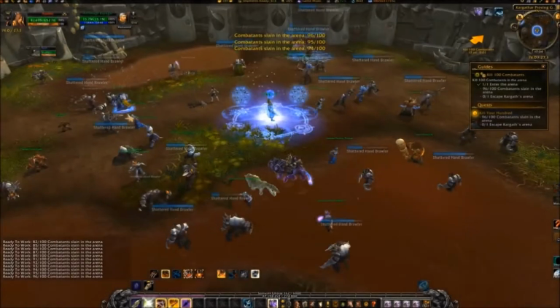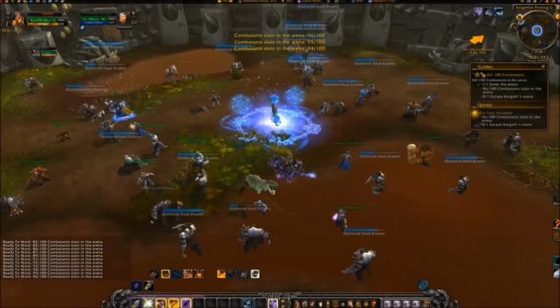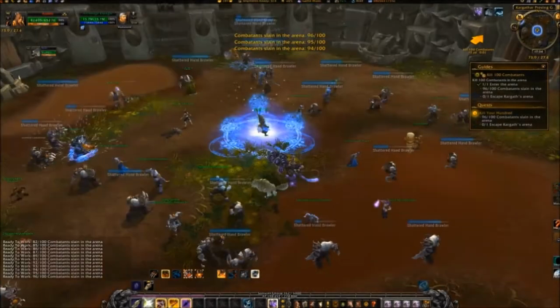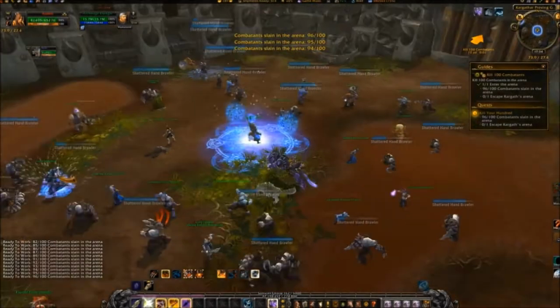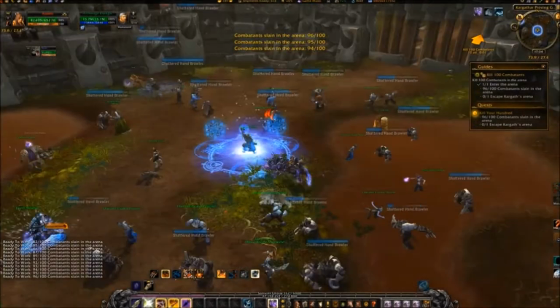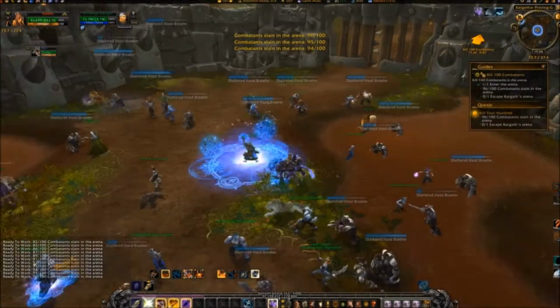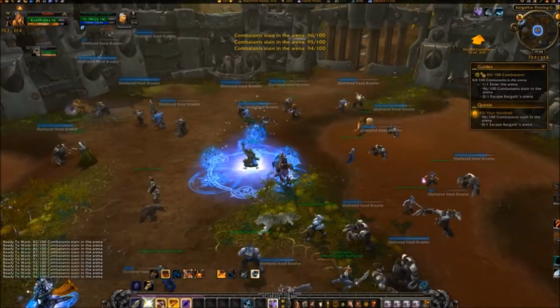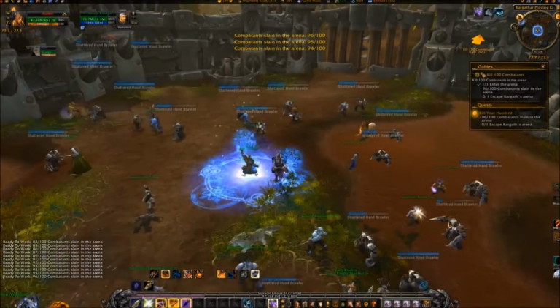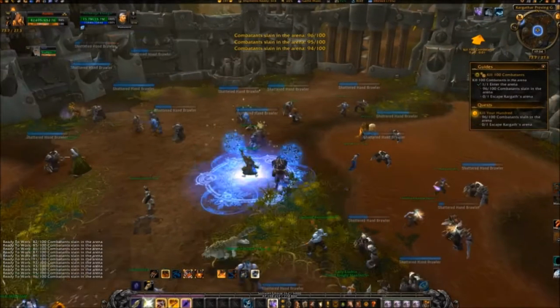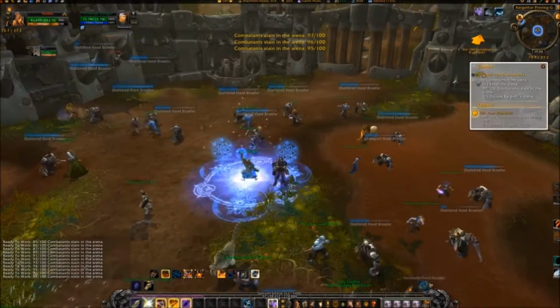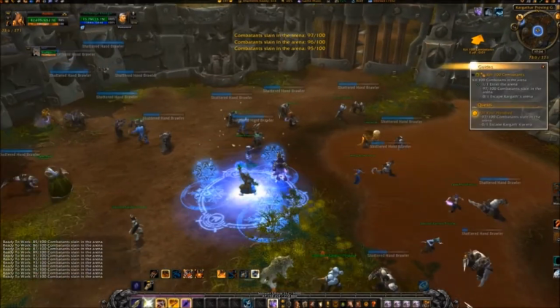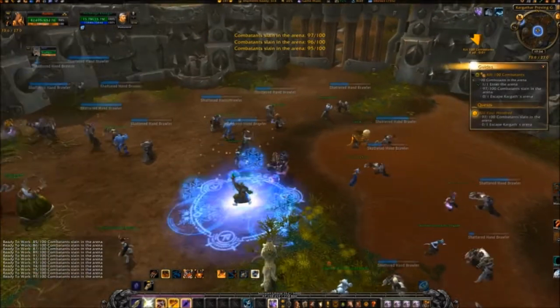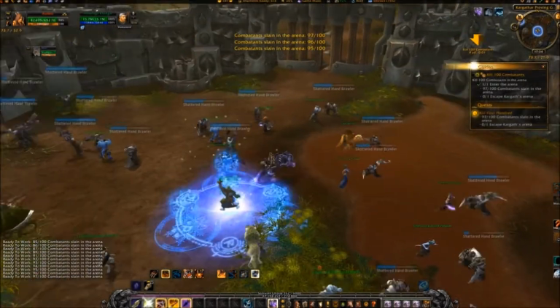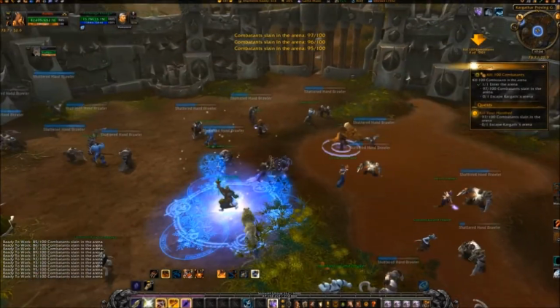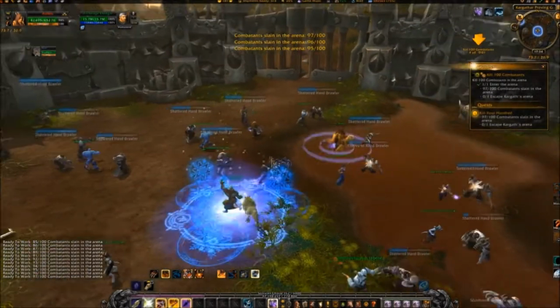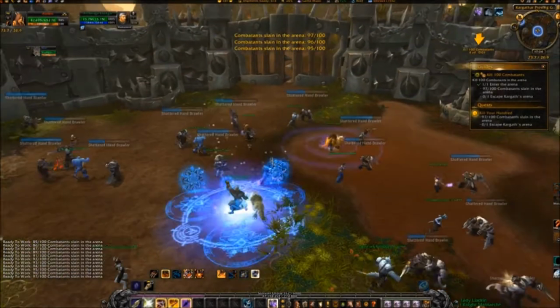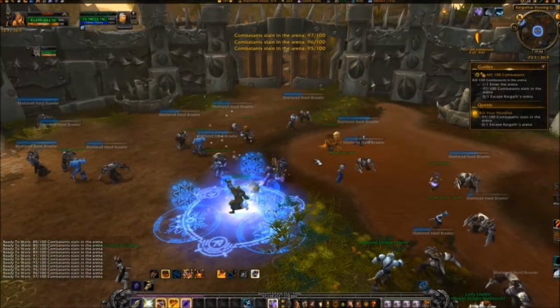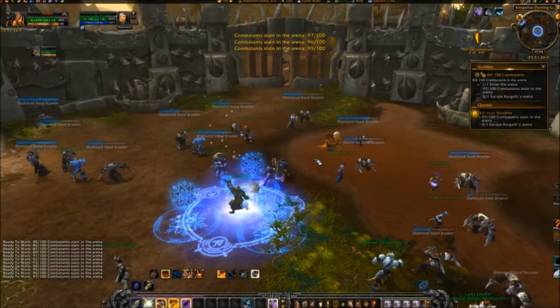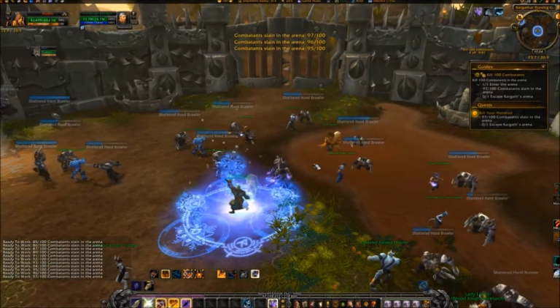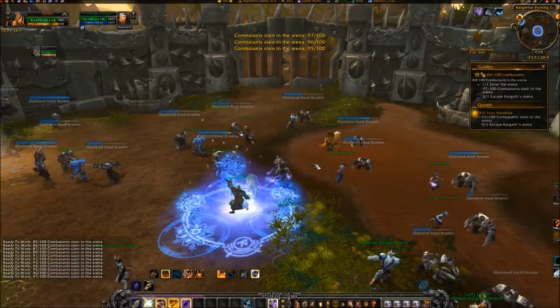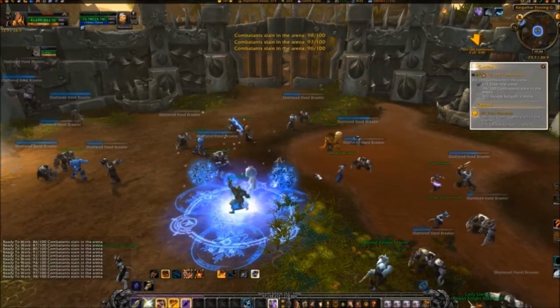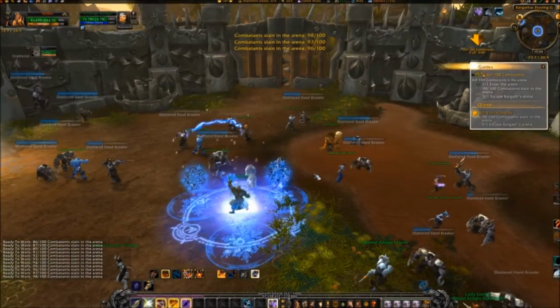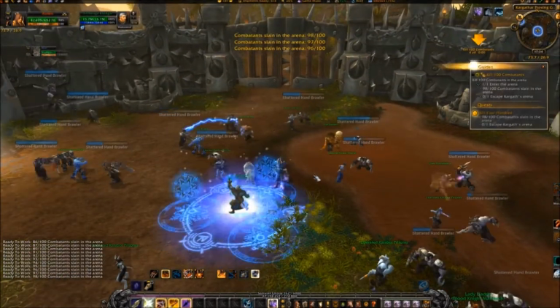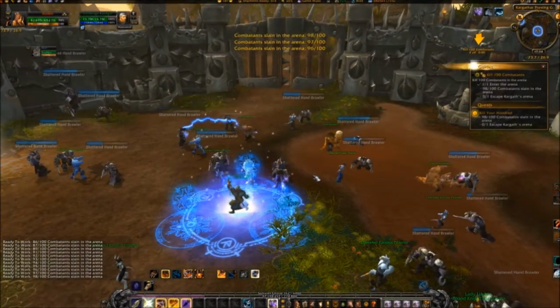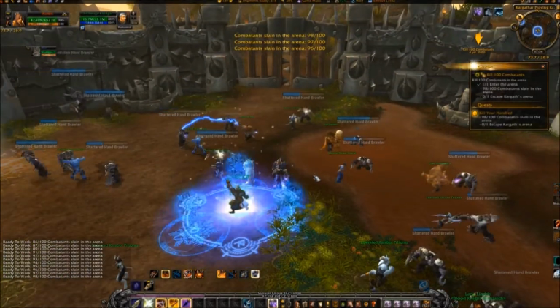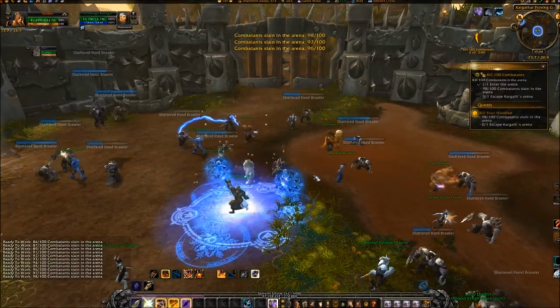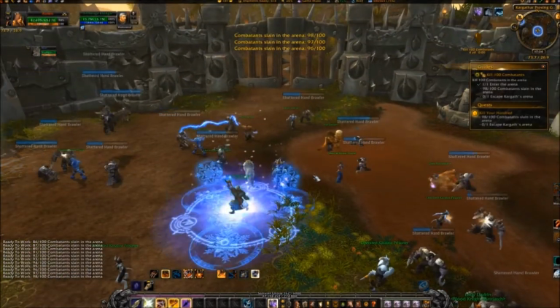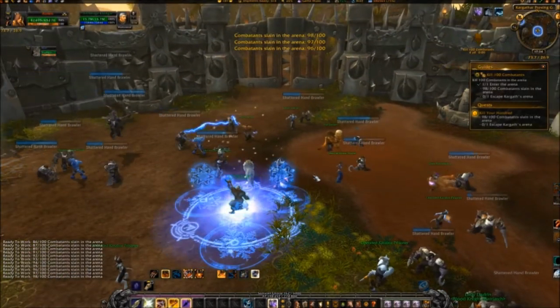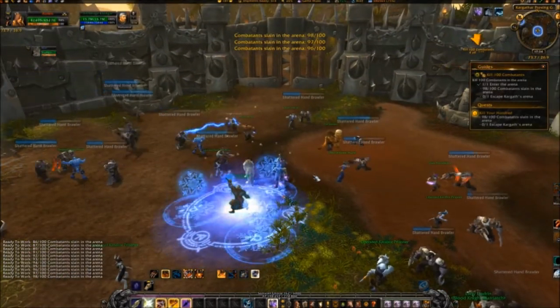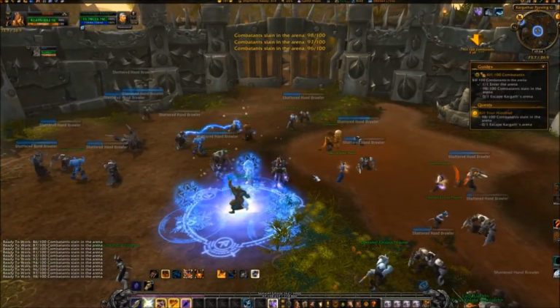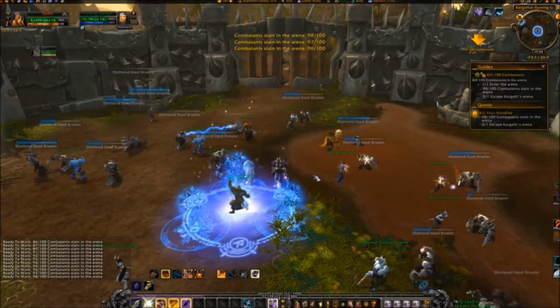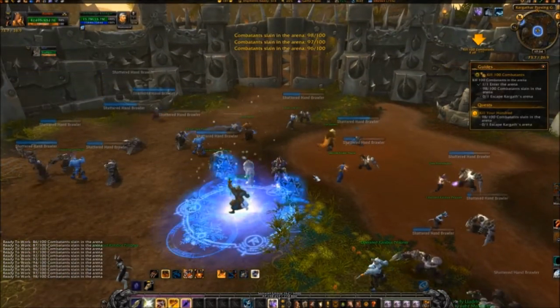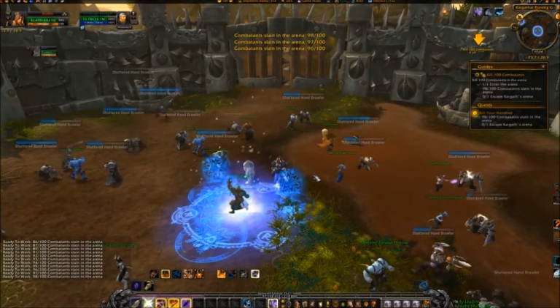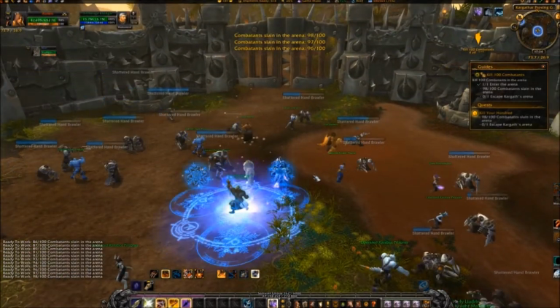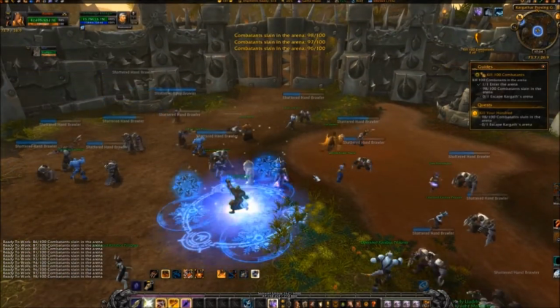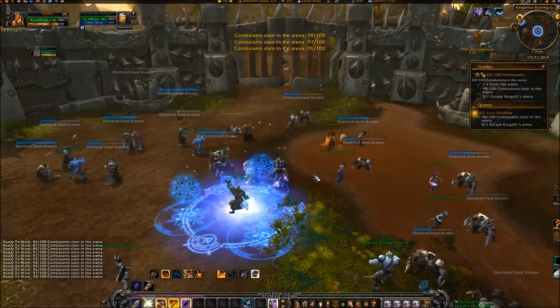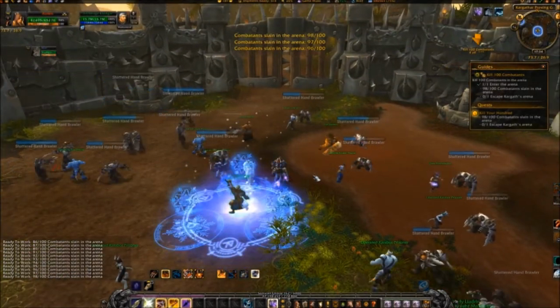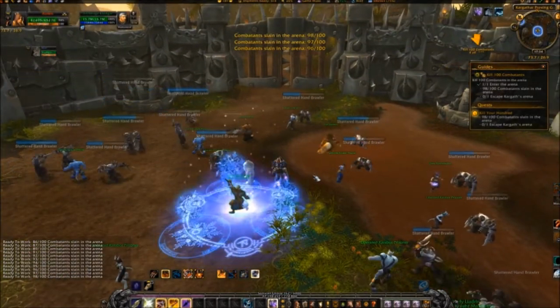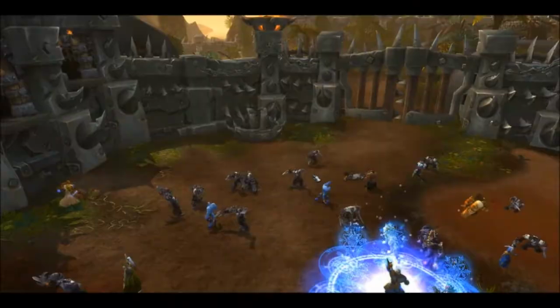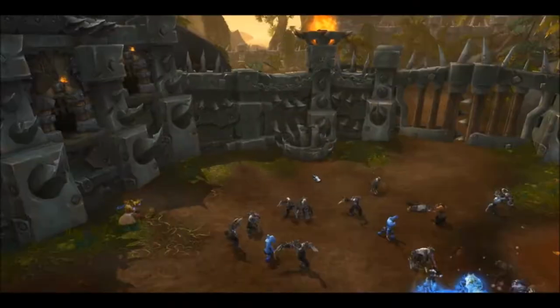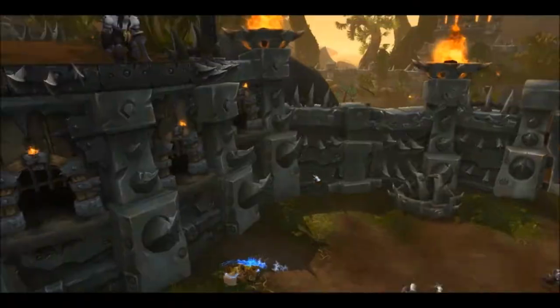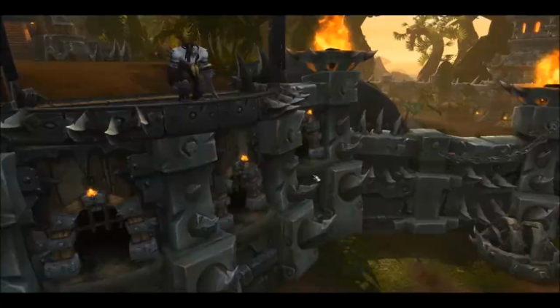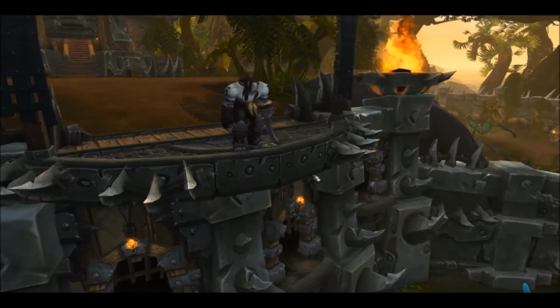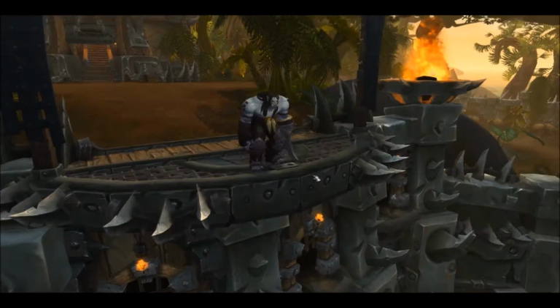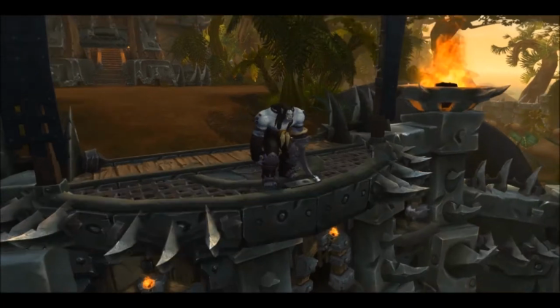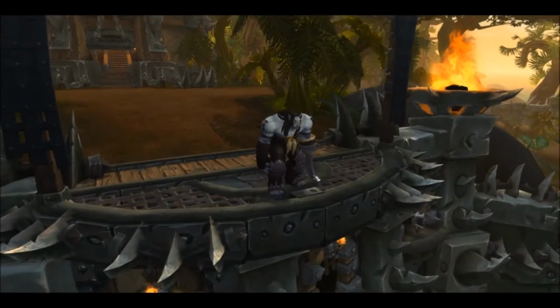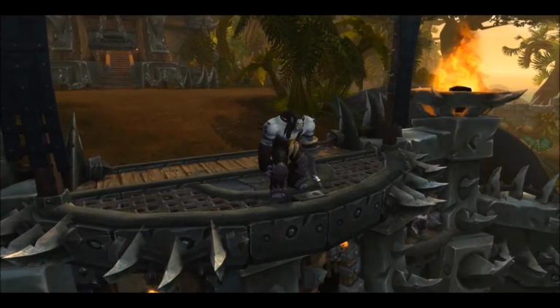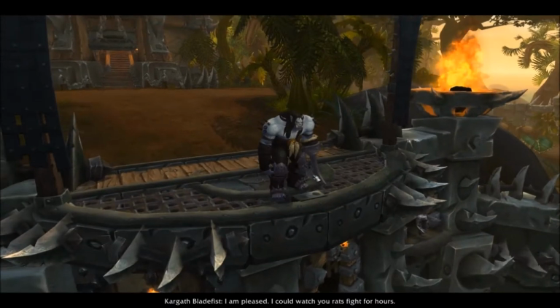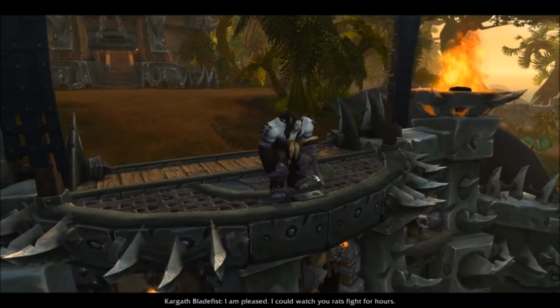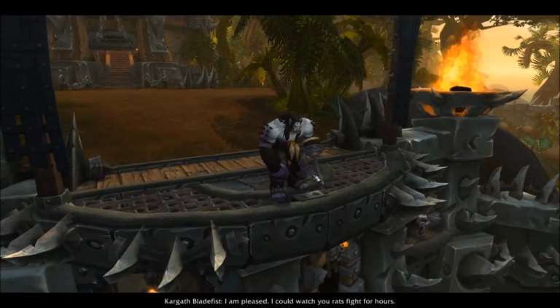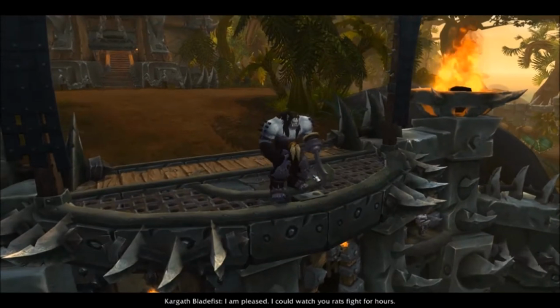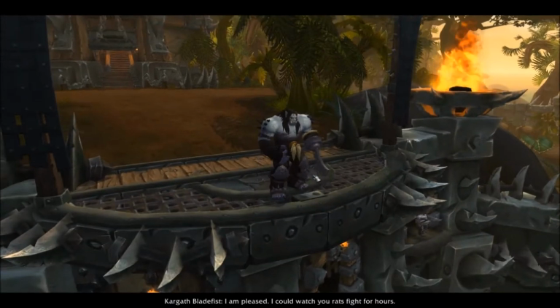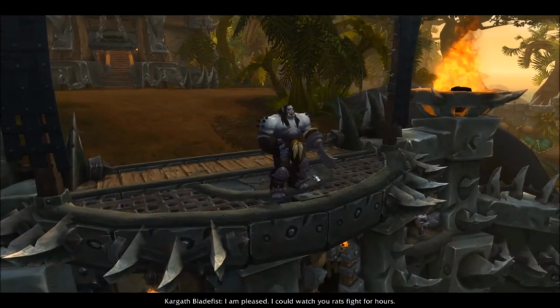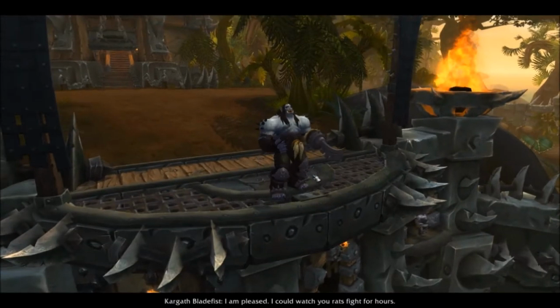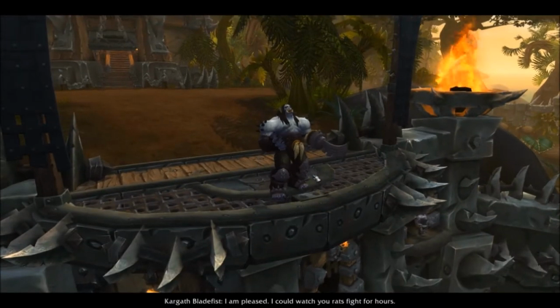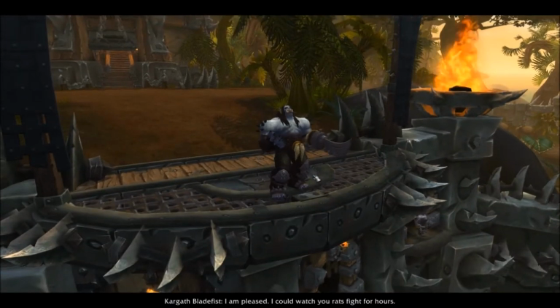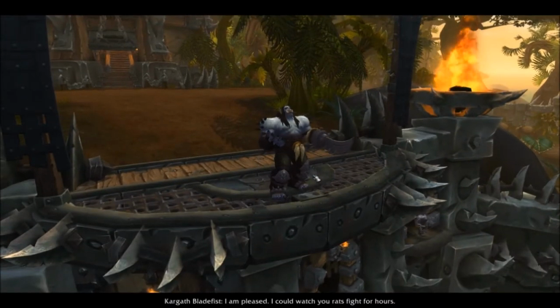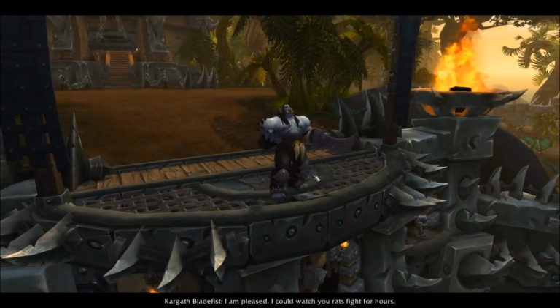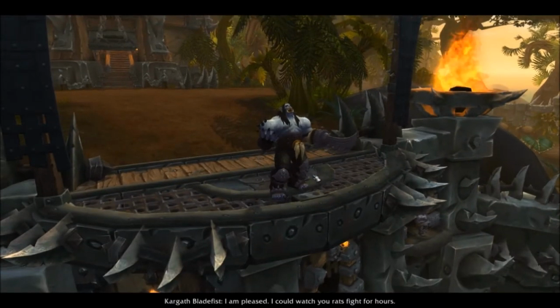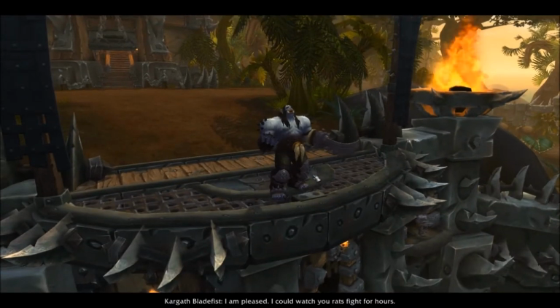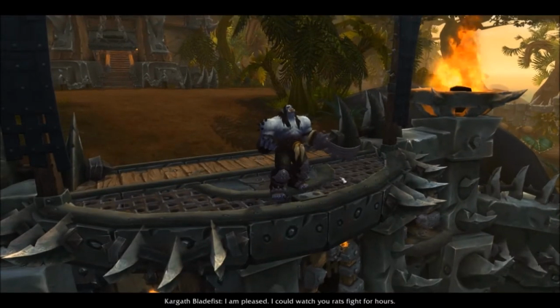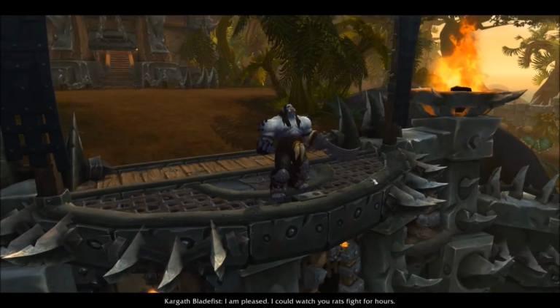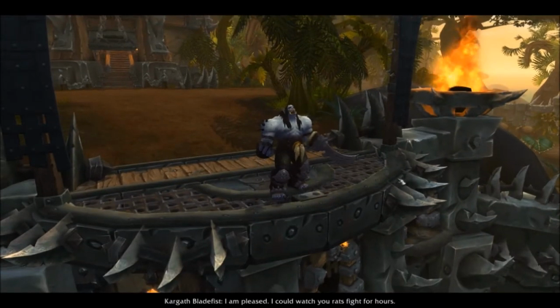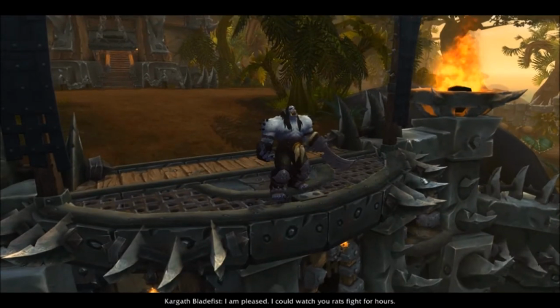After 99 enemies are killed, the arena gates will open and you can follow Khadgar to Umbral Halls.